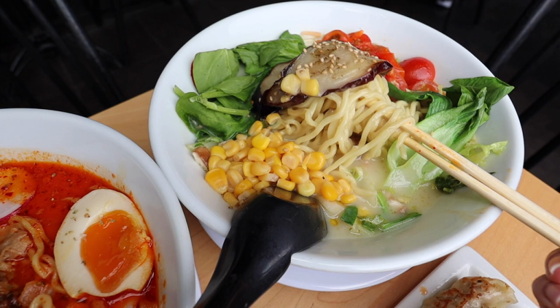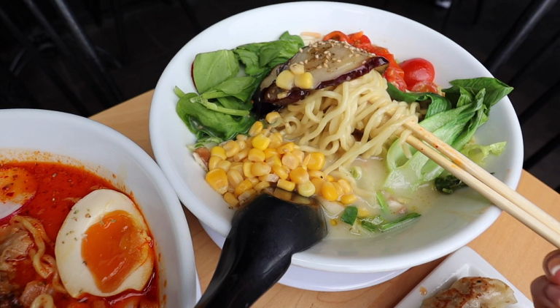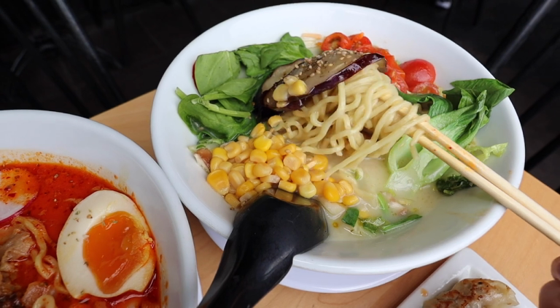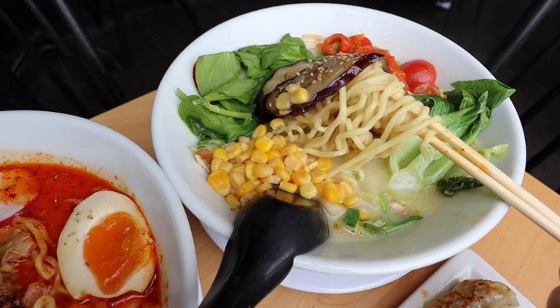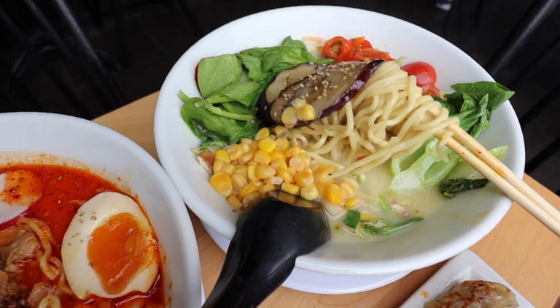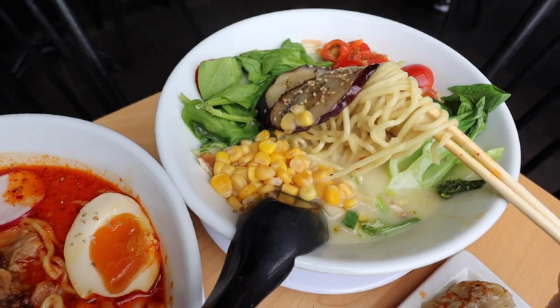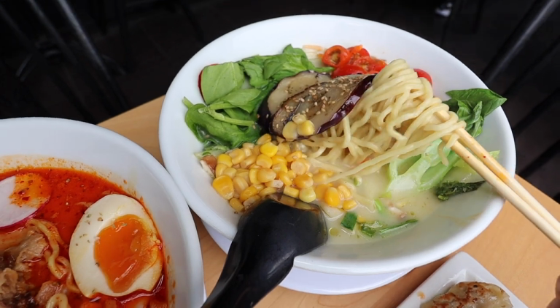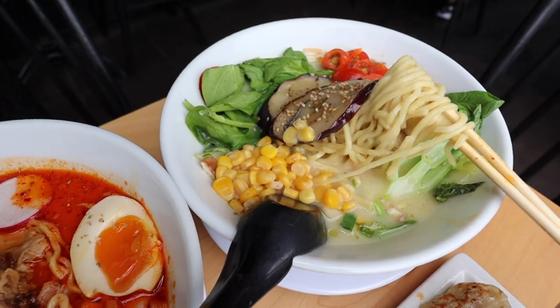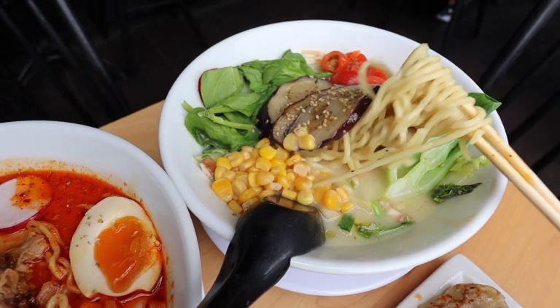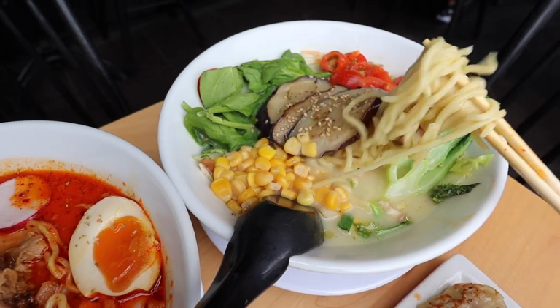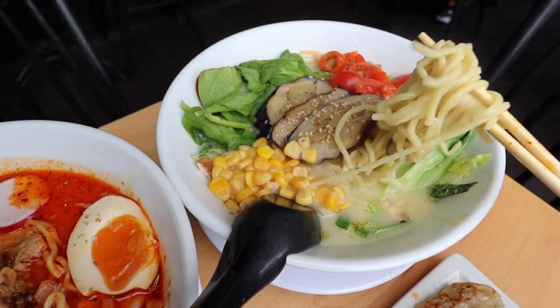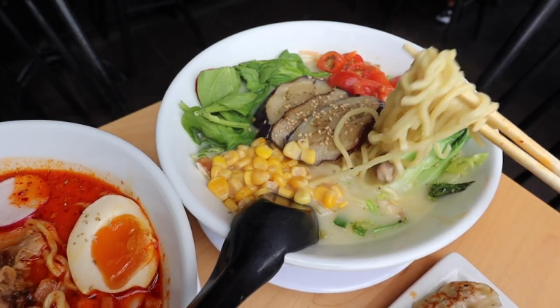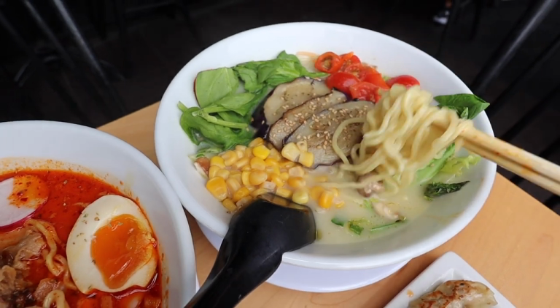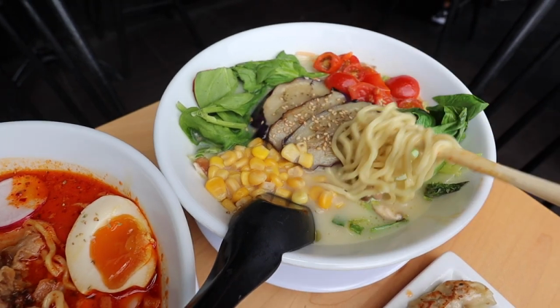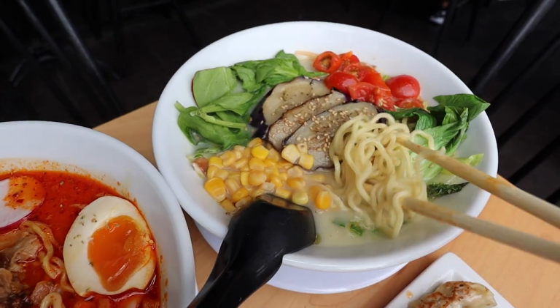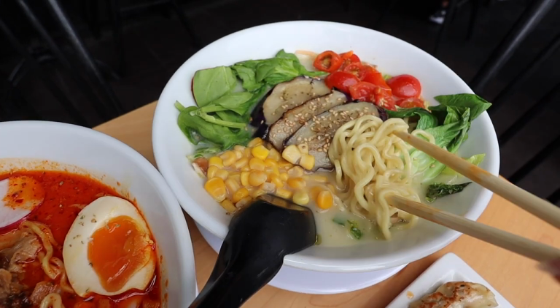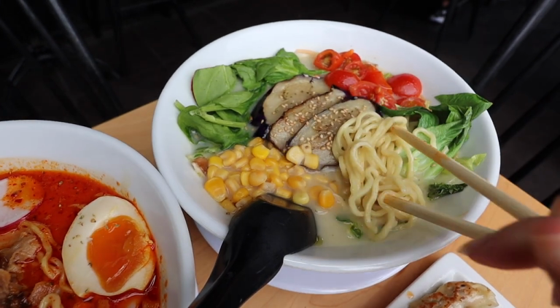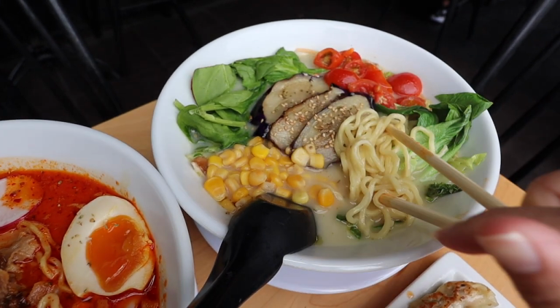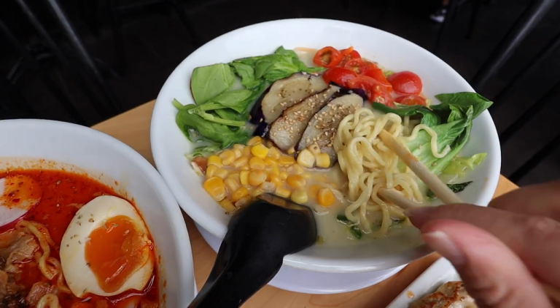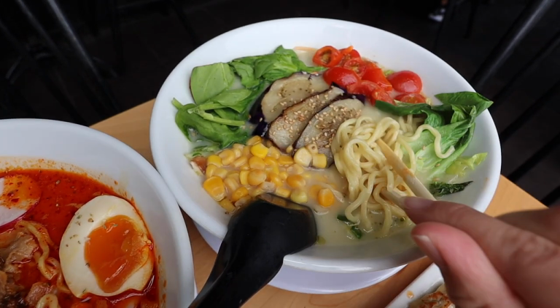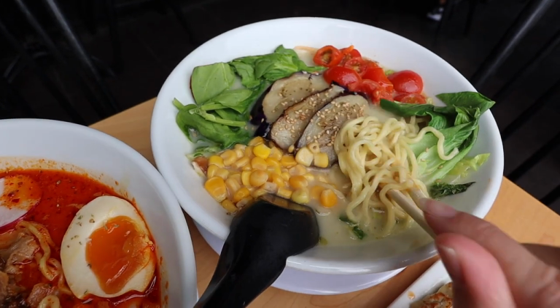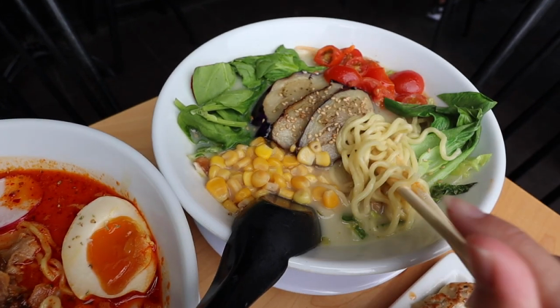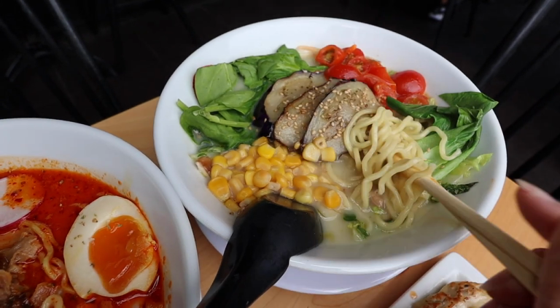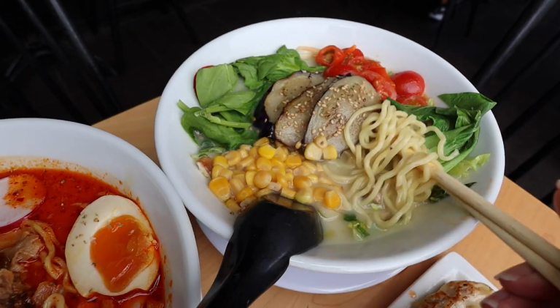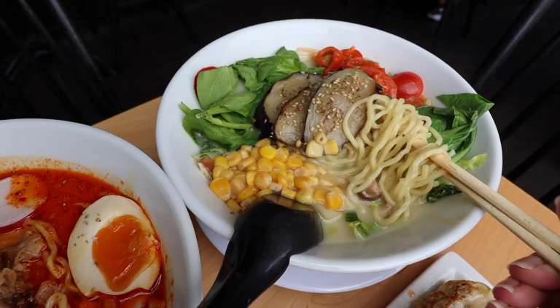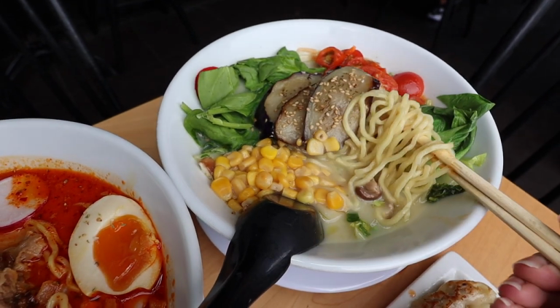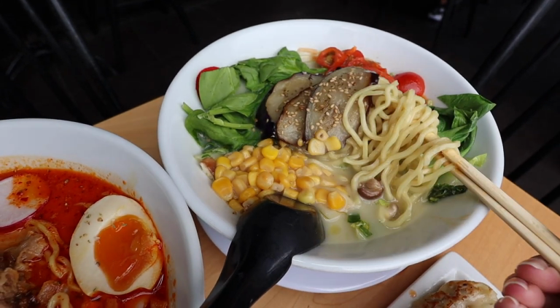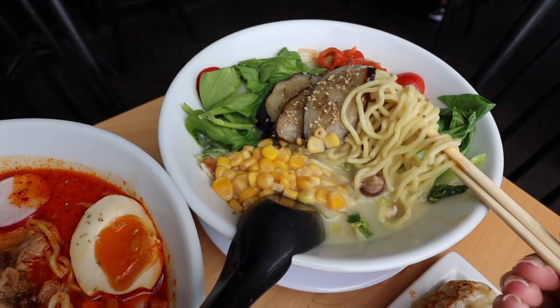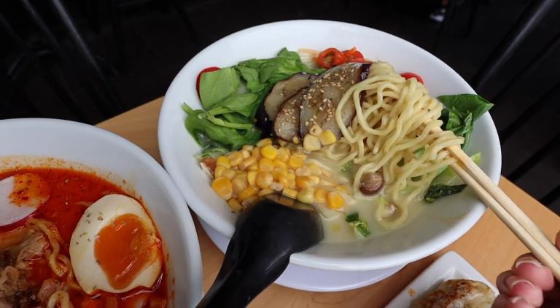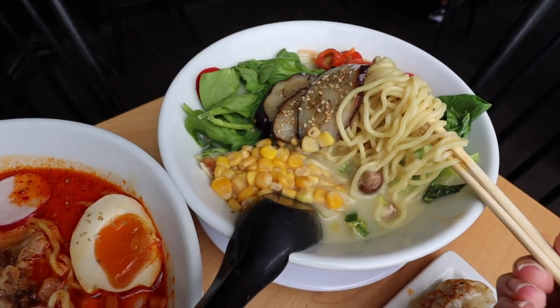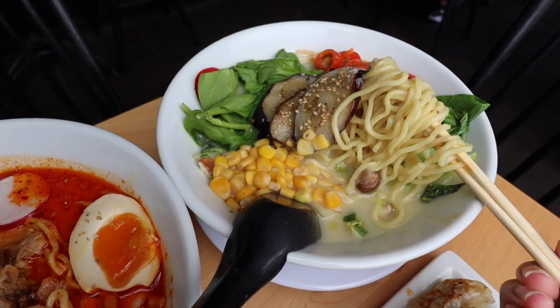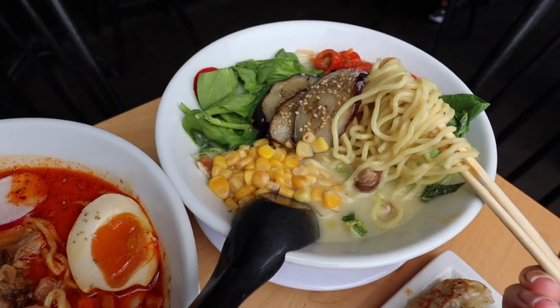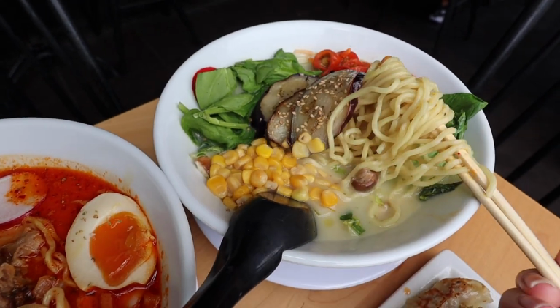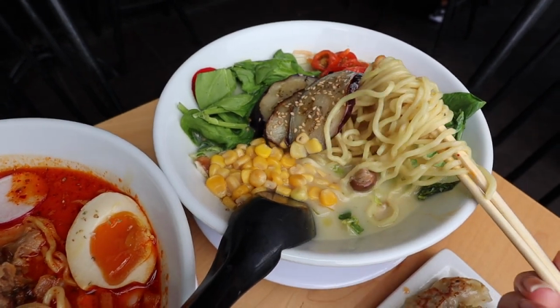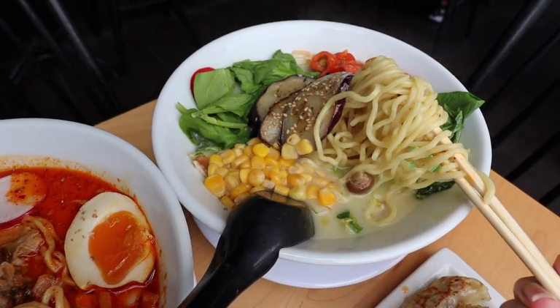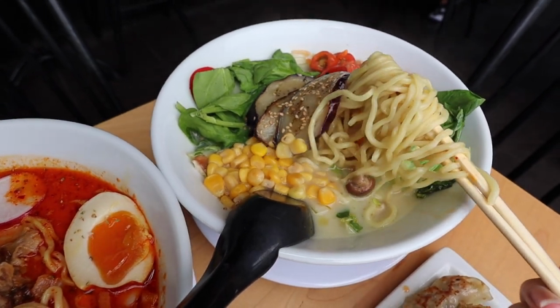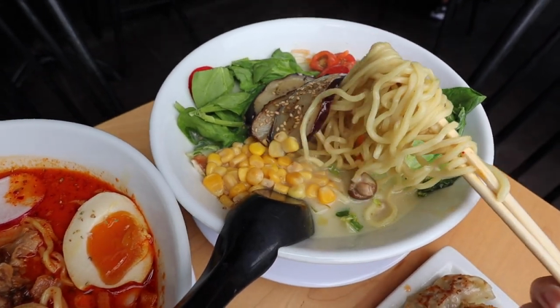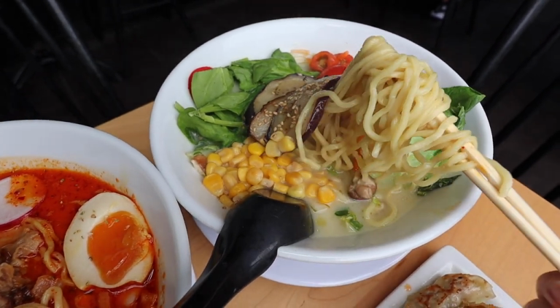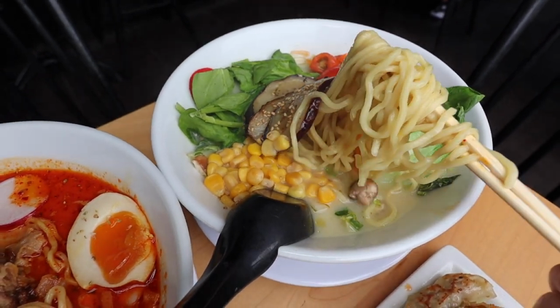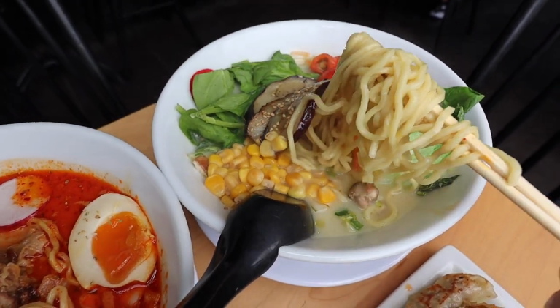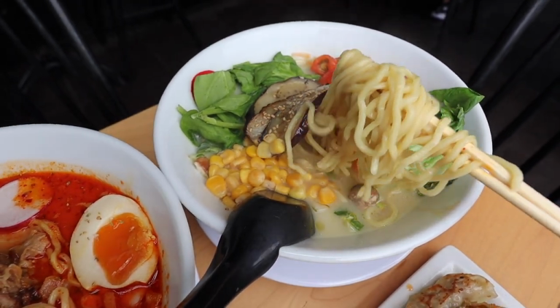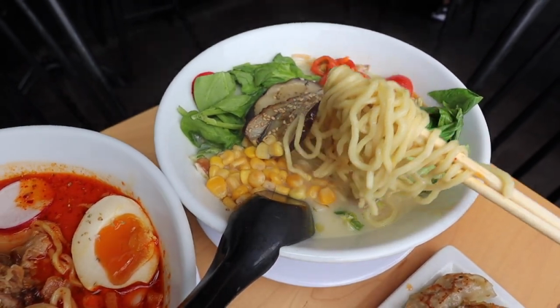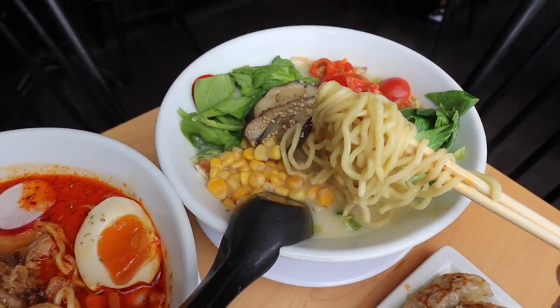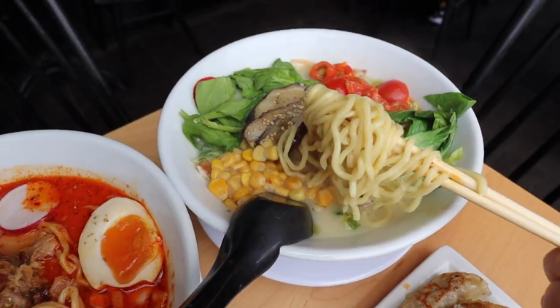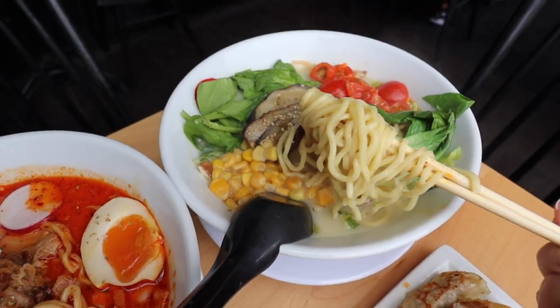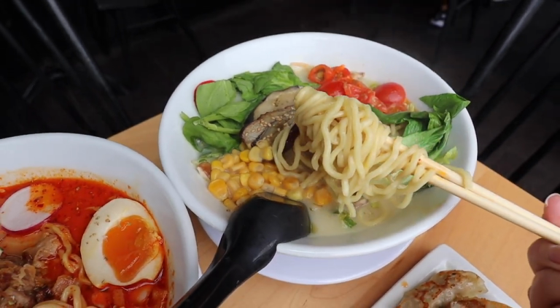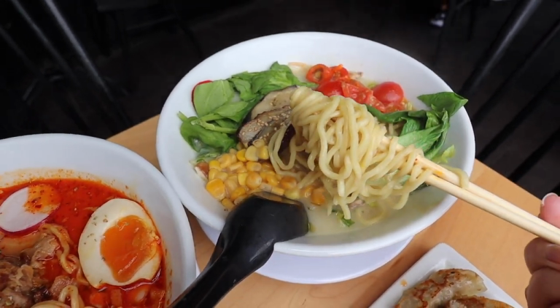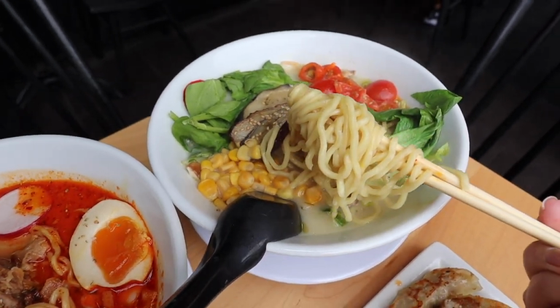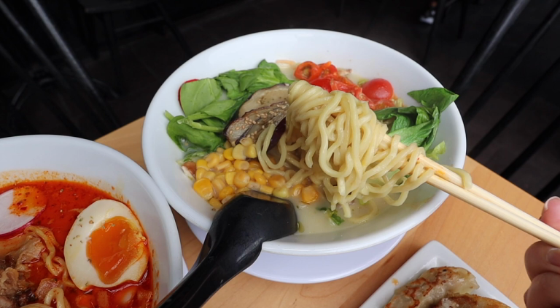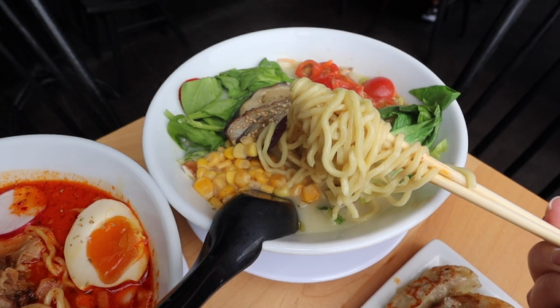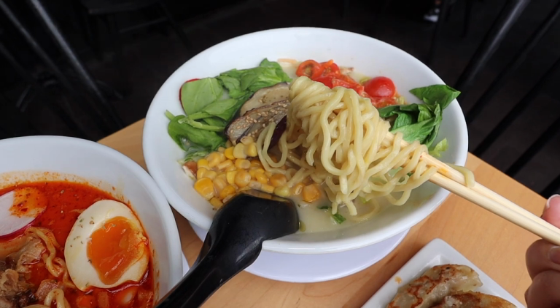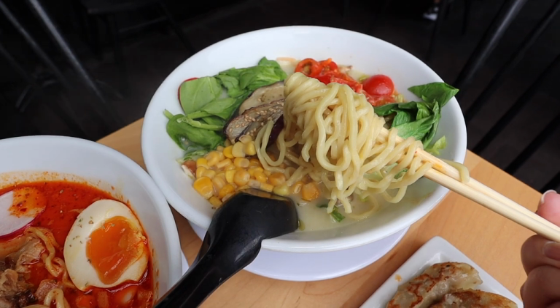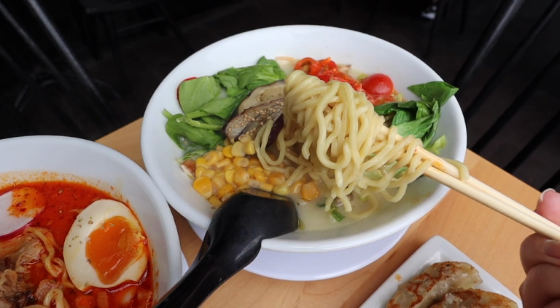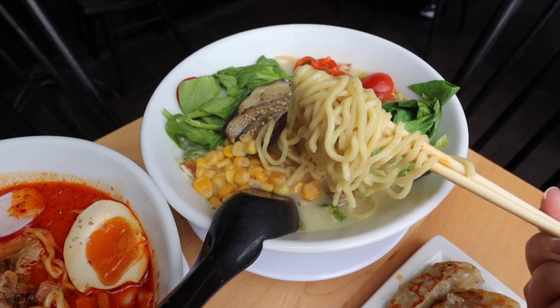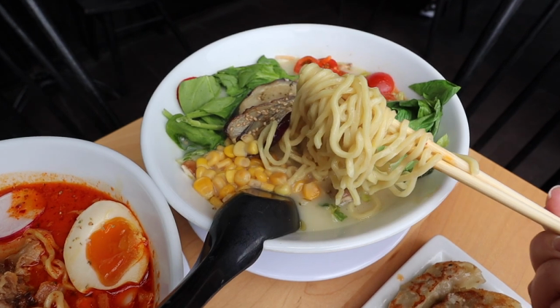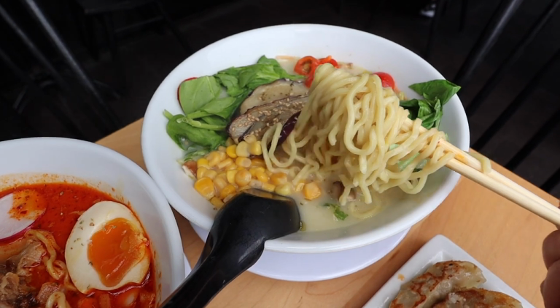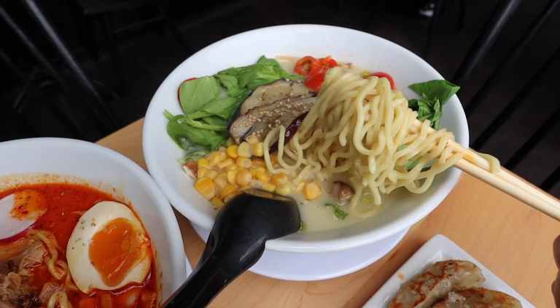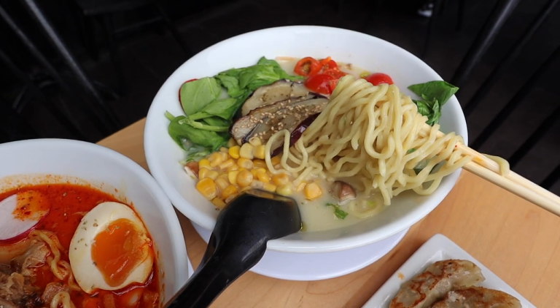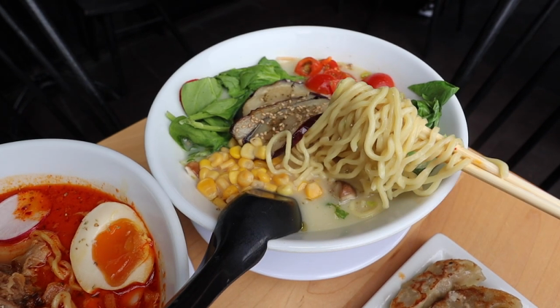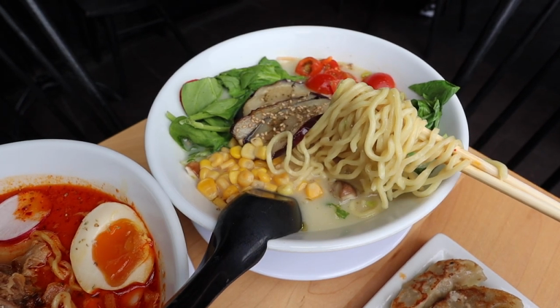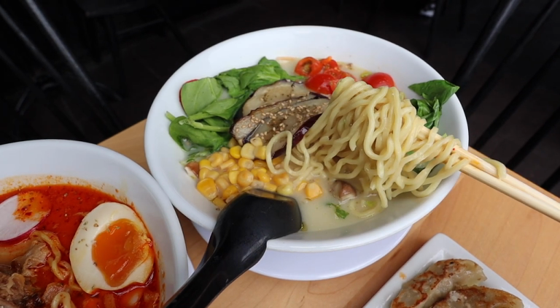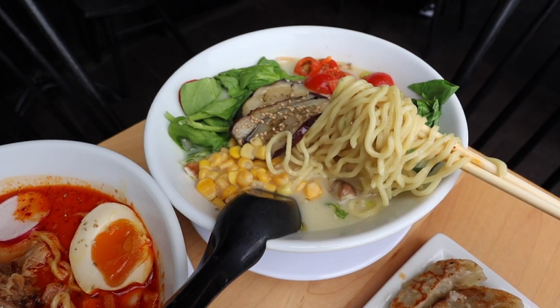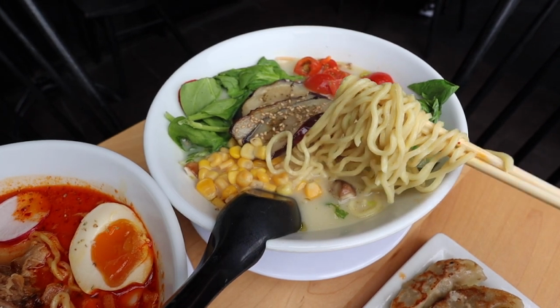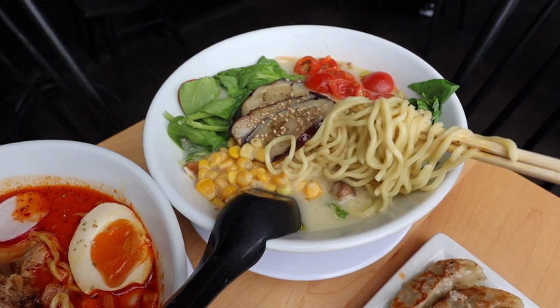I actually have vegan ramen days where I don't want to consume meat, and vegan ramen is pretty good. So I'm excited to try this.